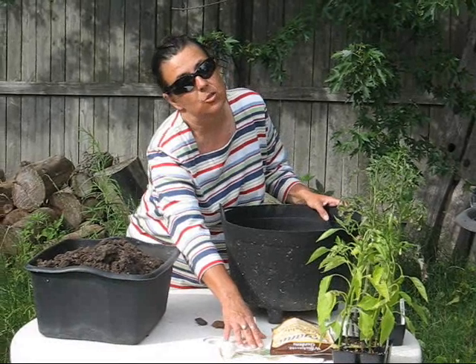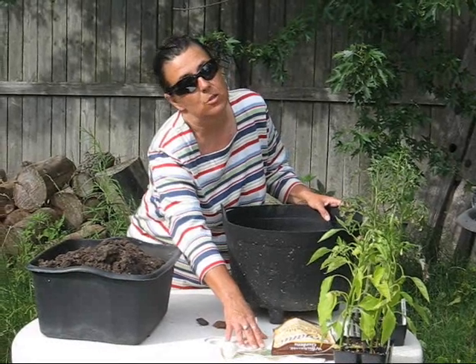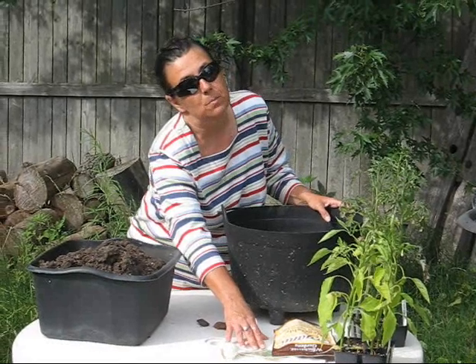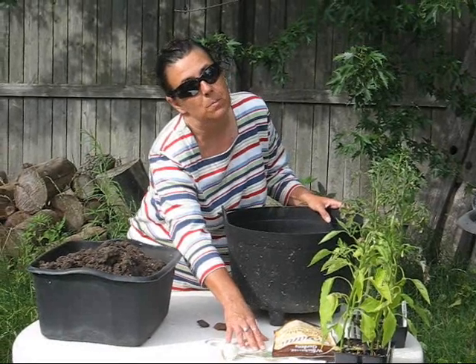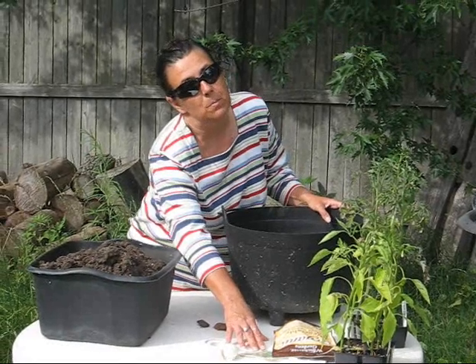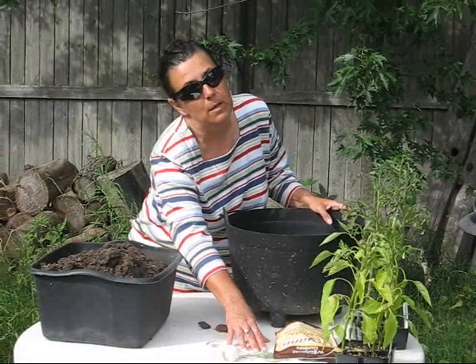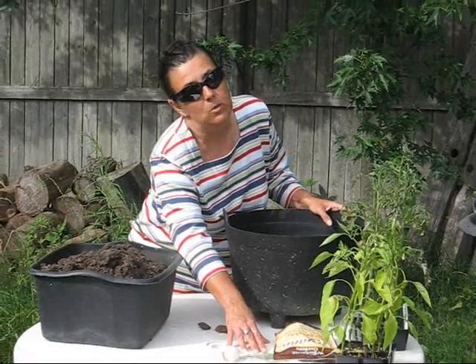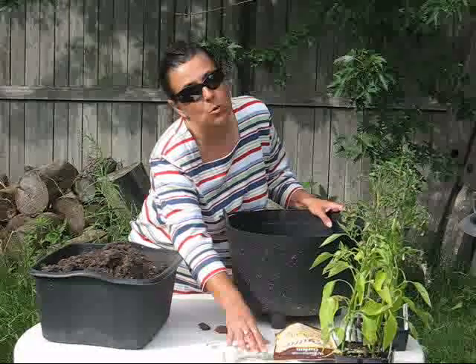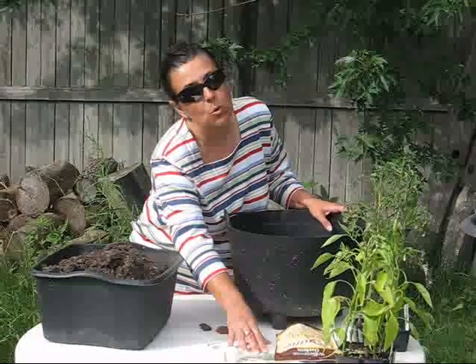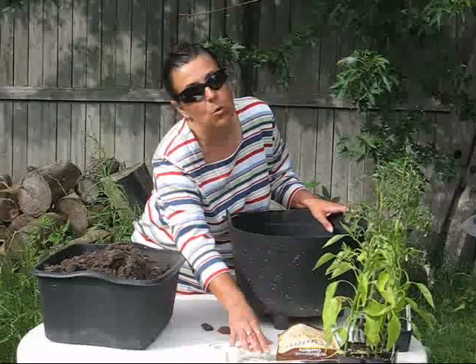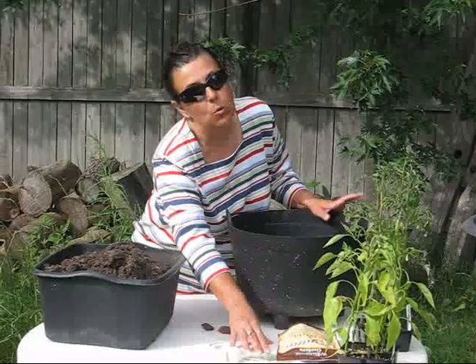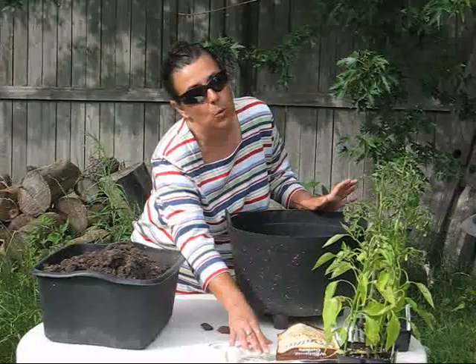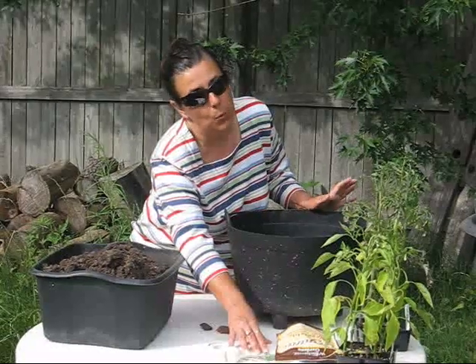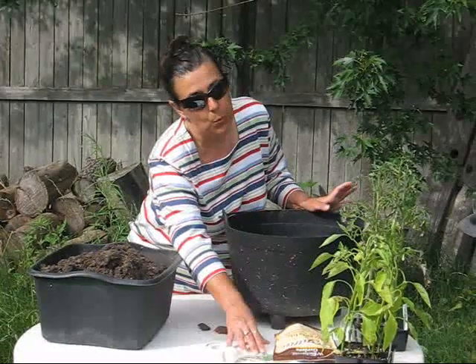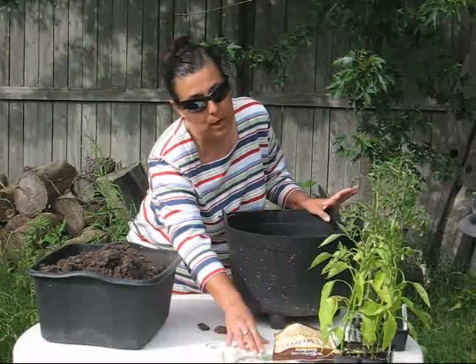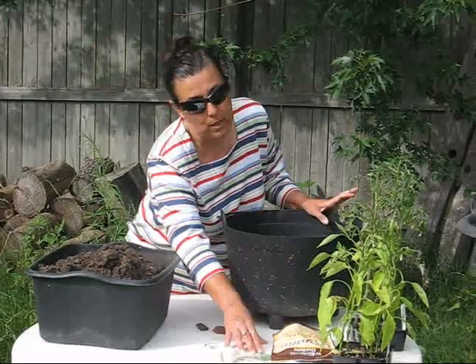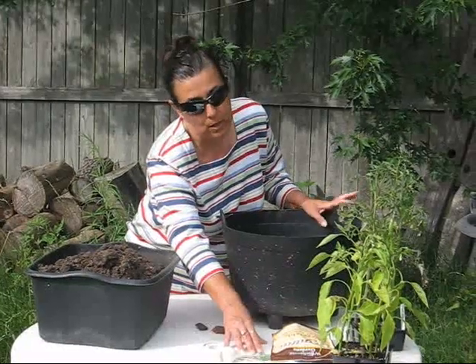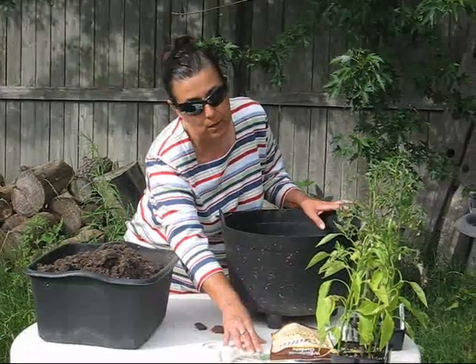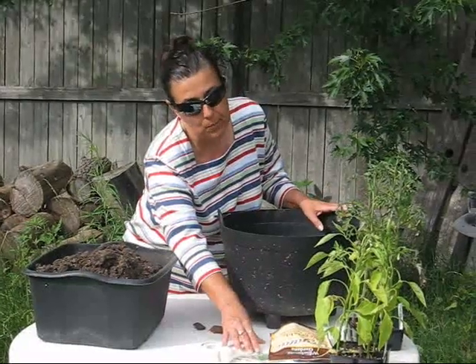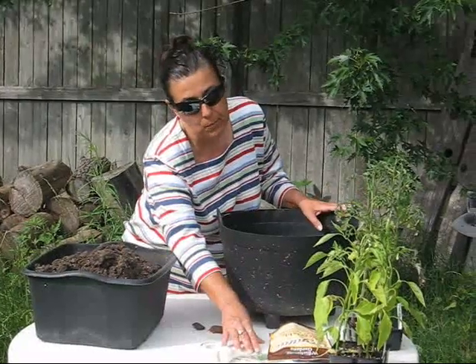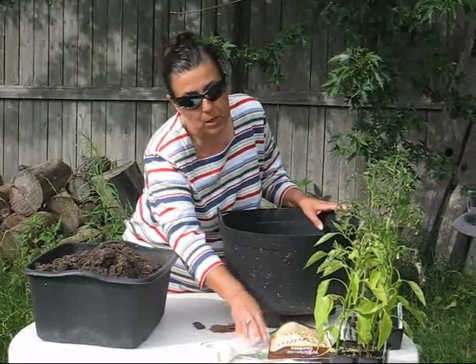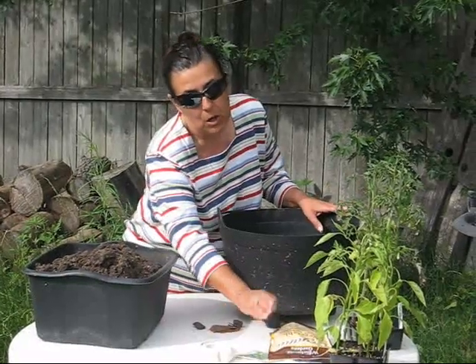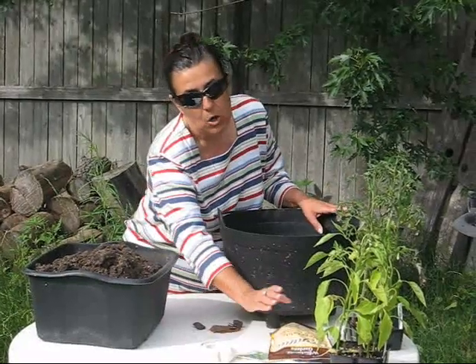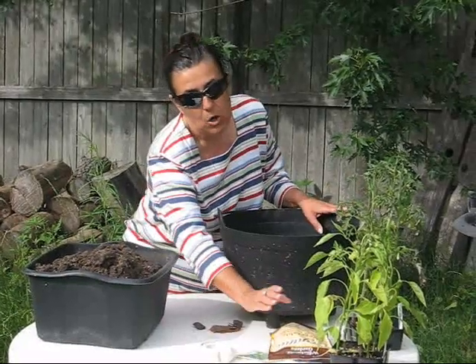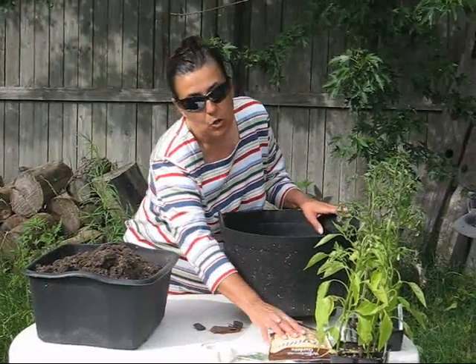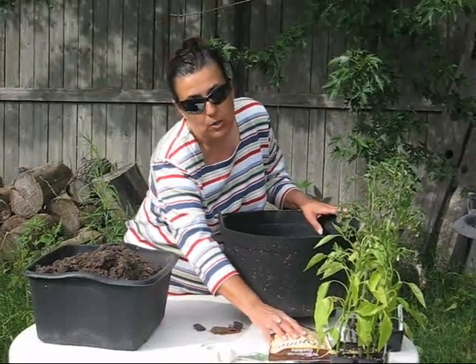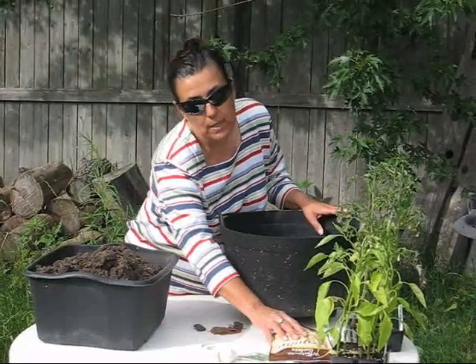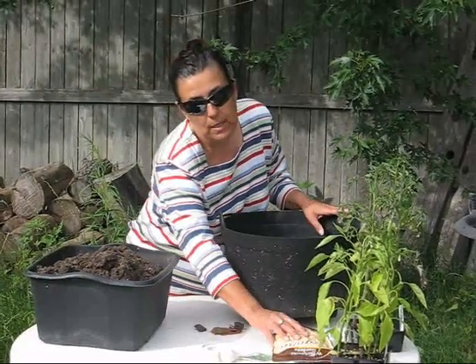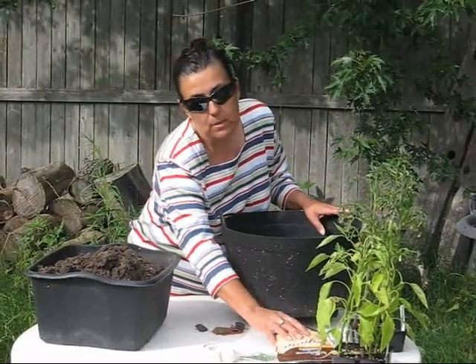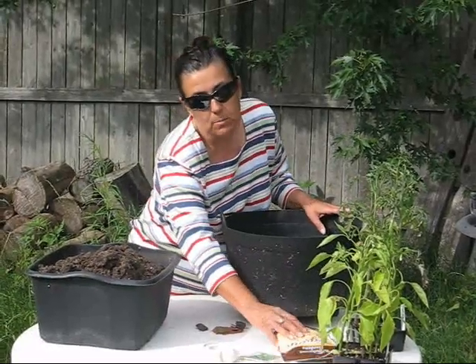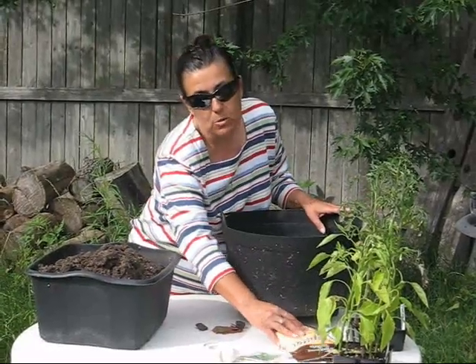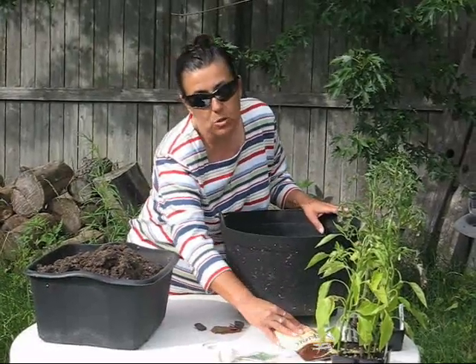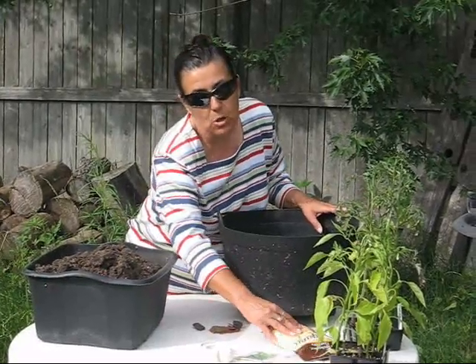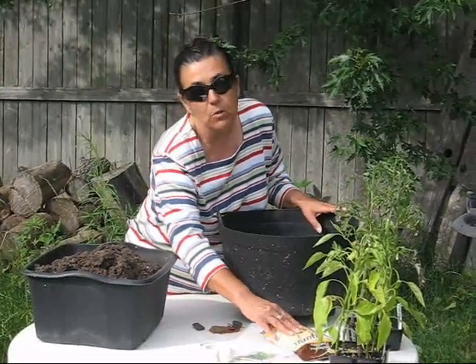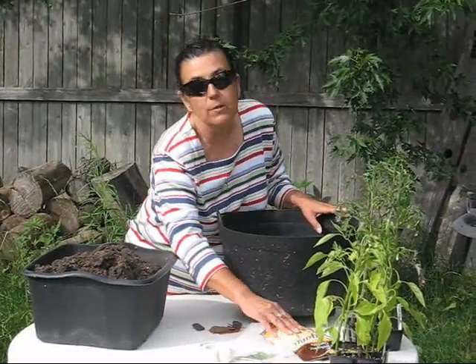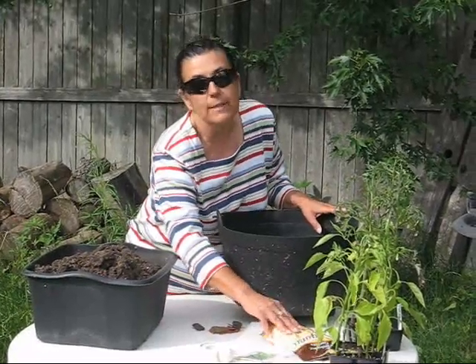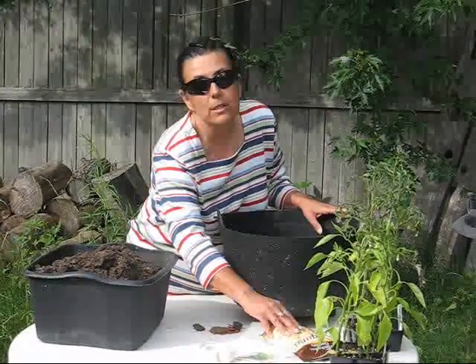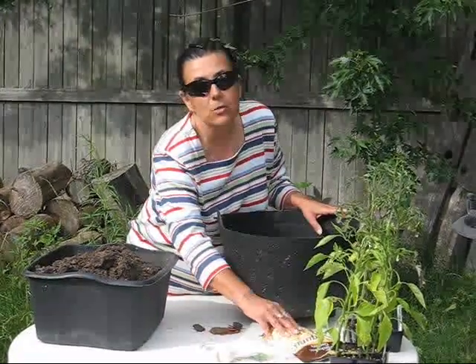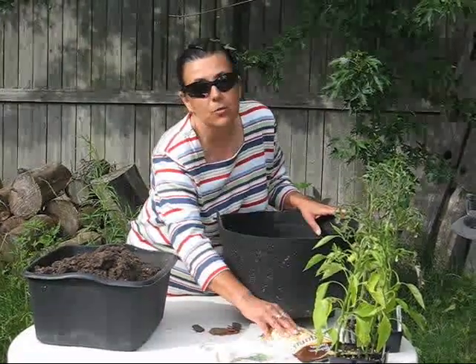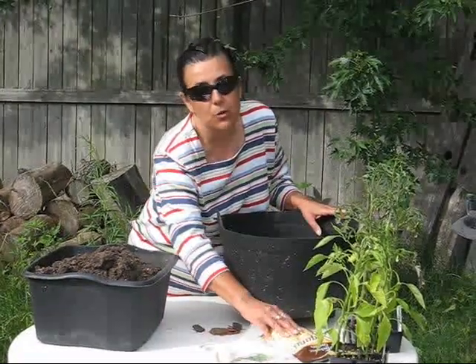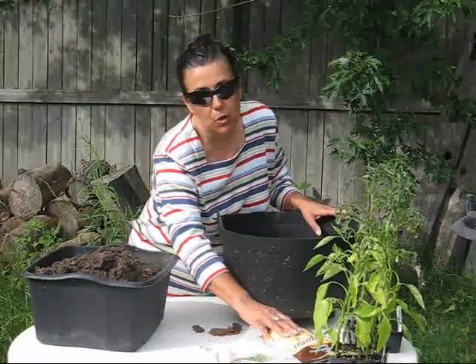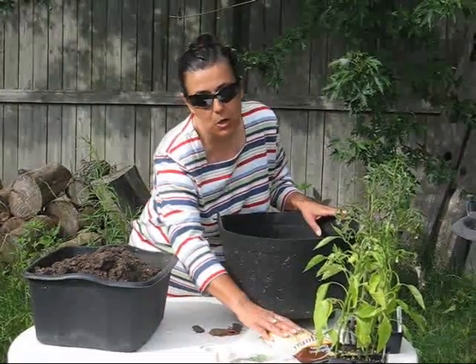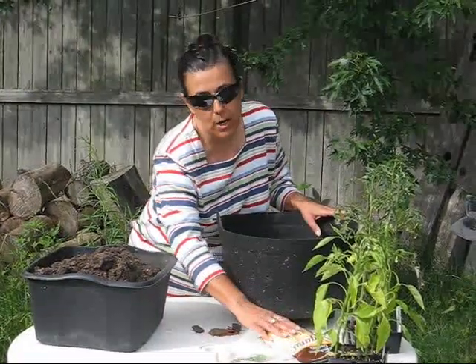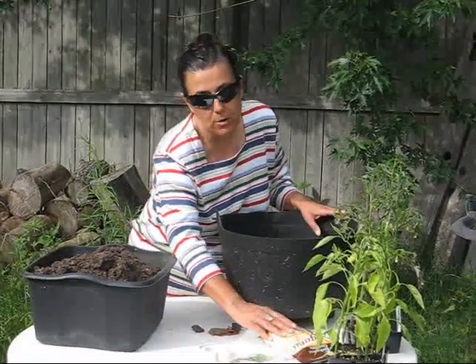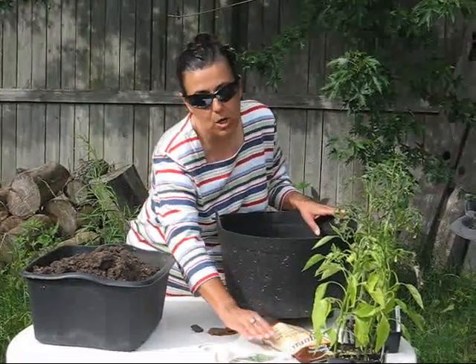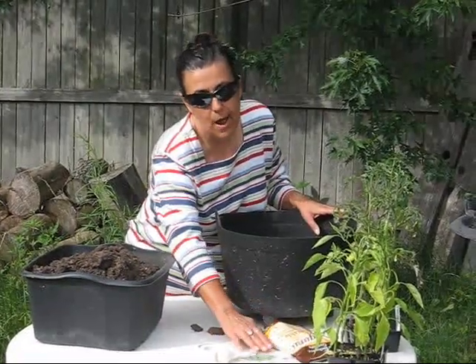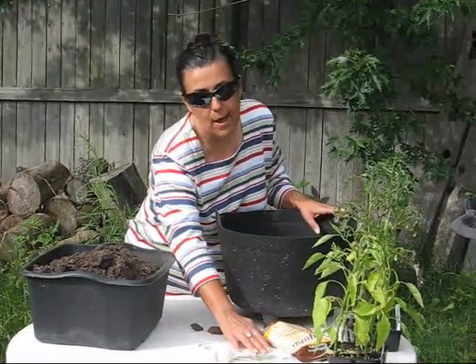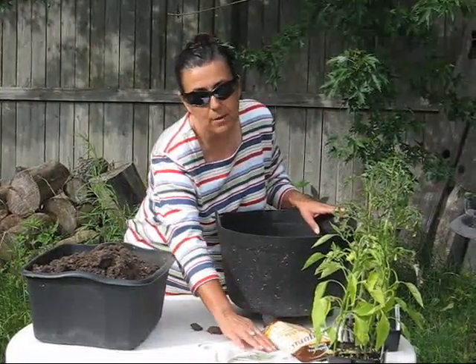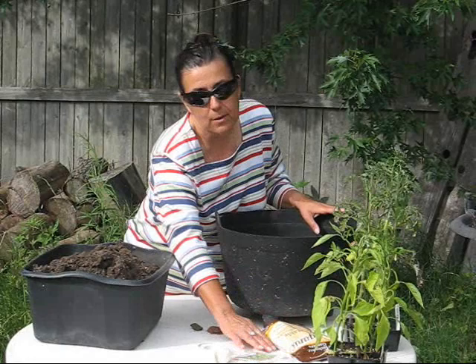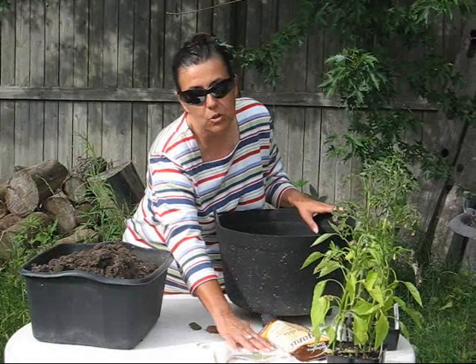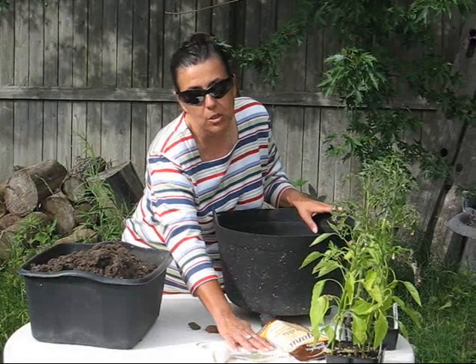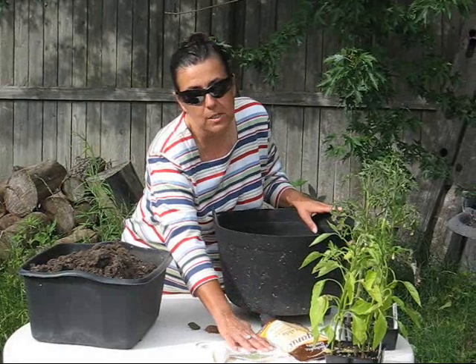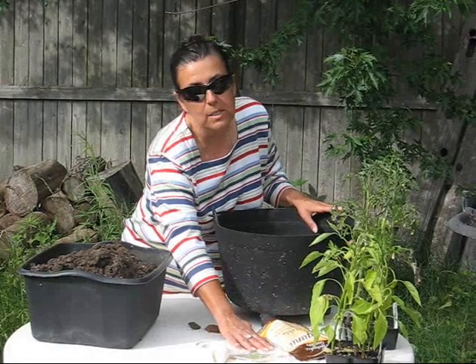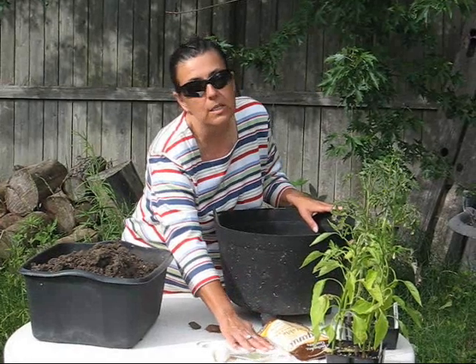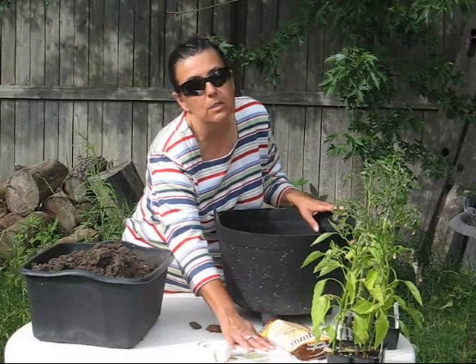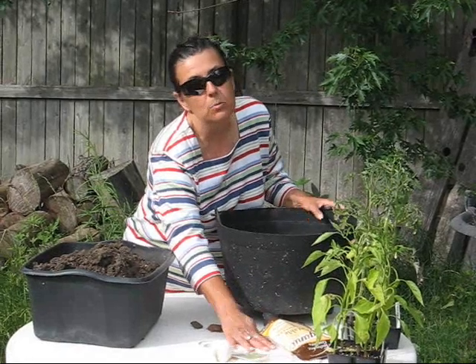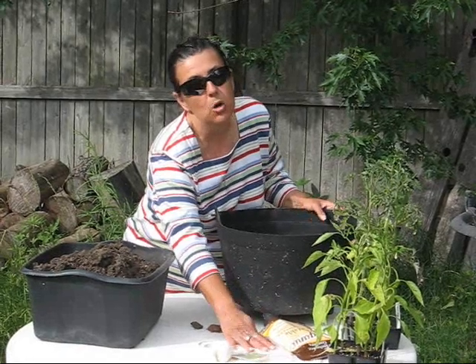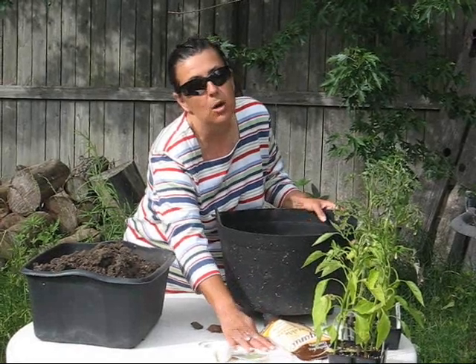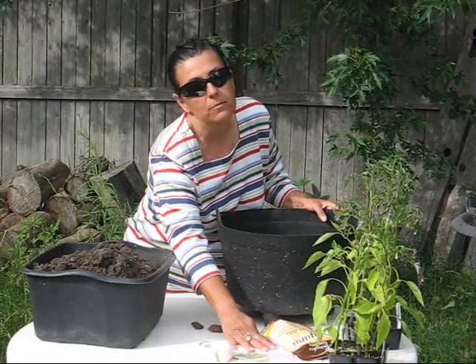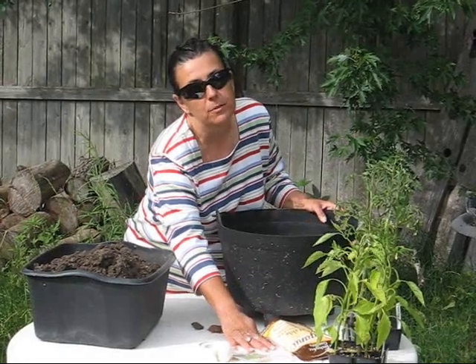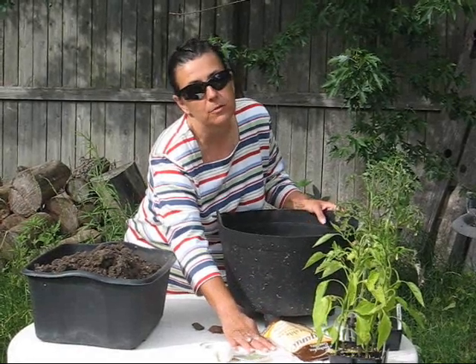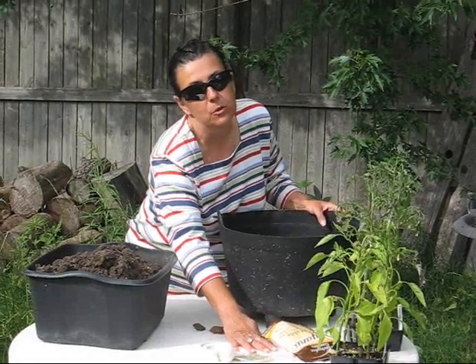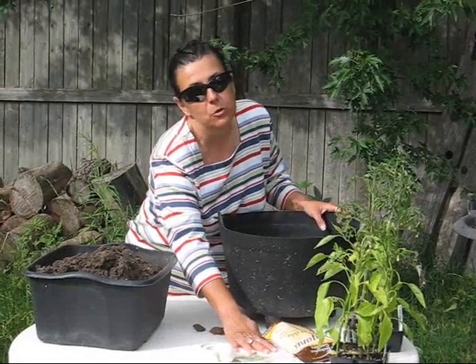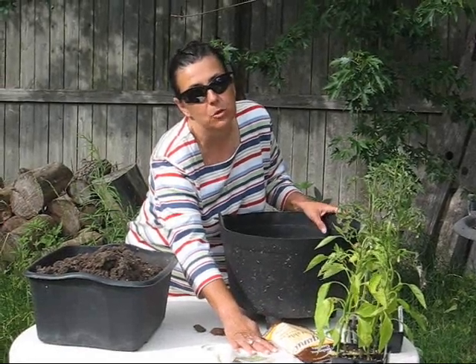Herbs such as basil, oregano. You're also going to need some slow-release fertilizer, and you're going to need some coffee filters.